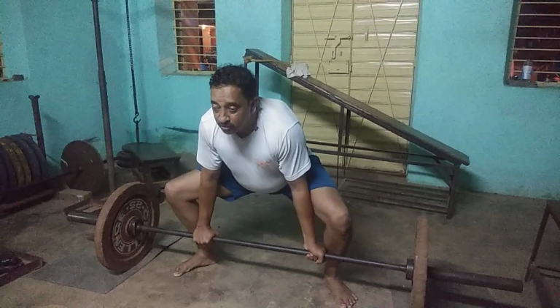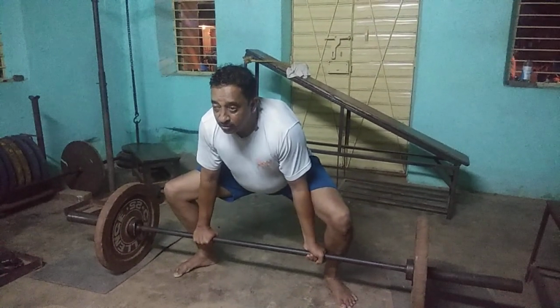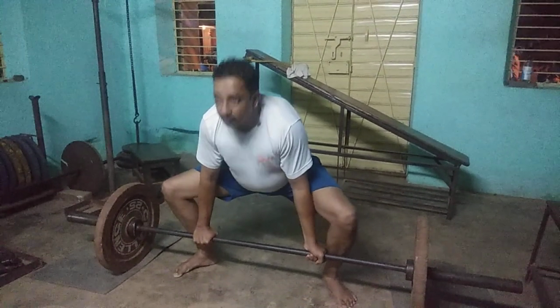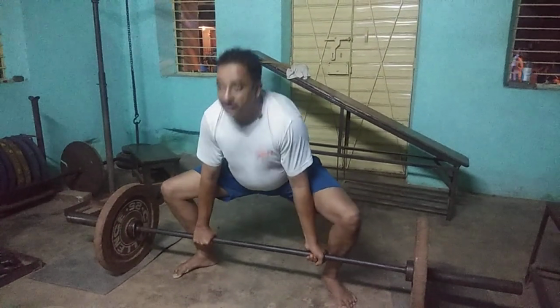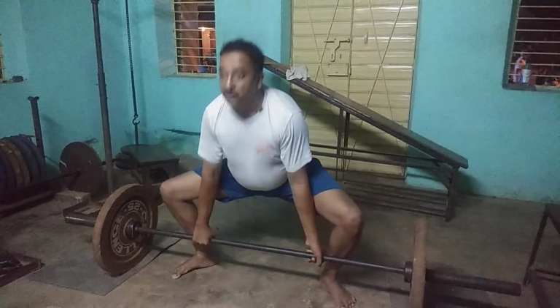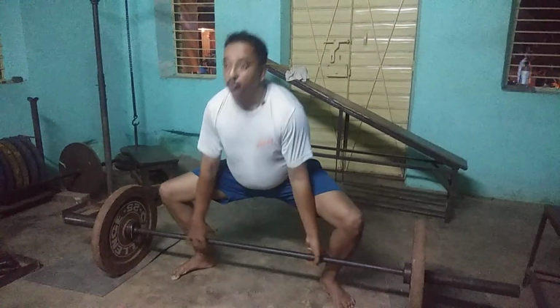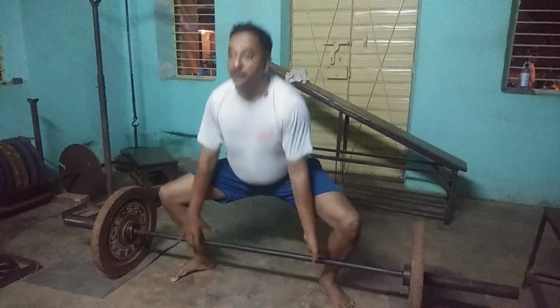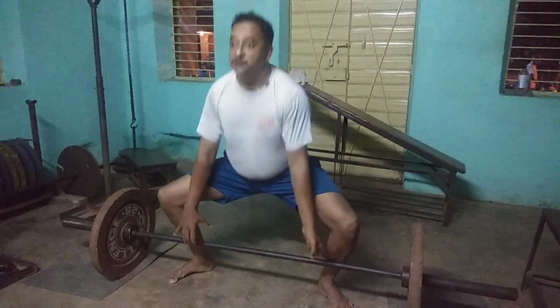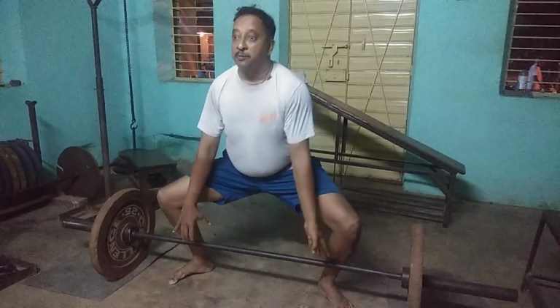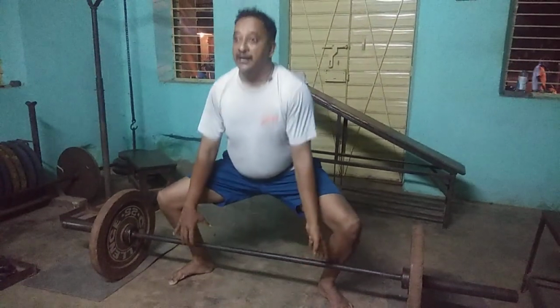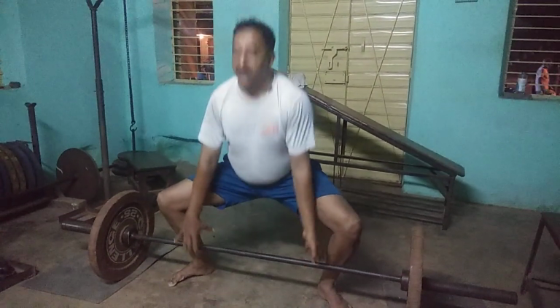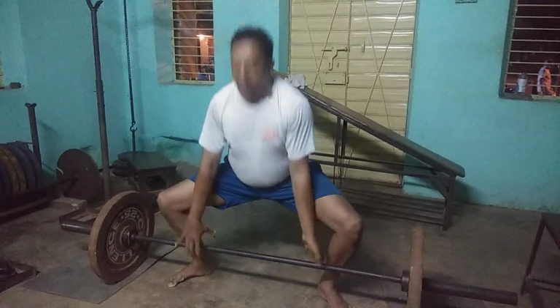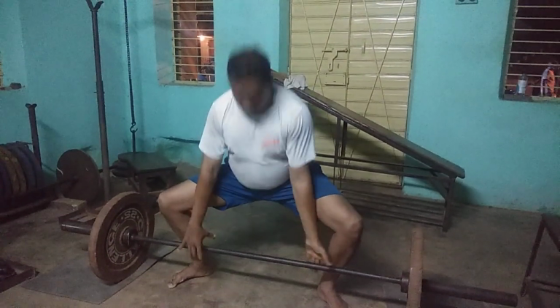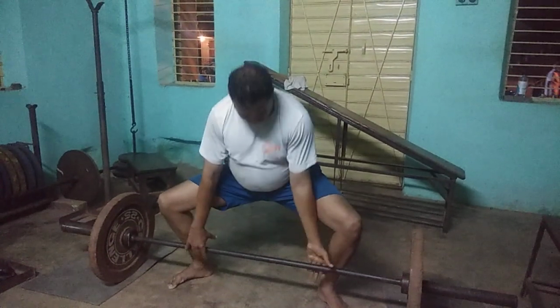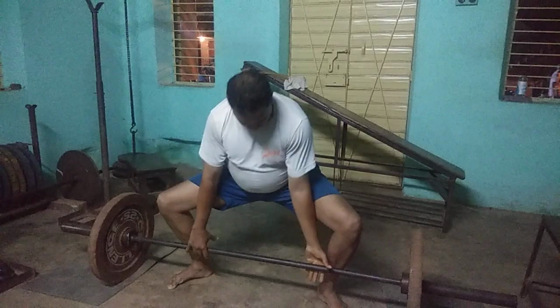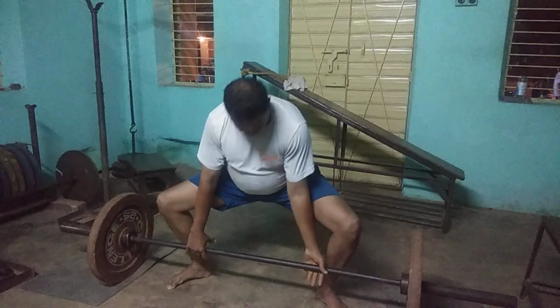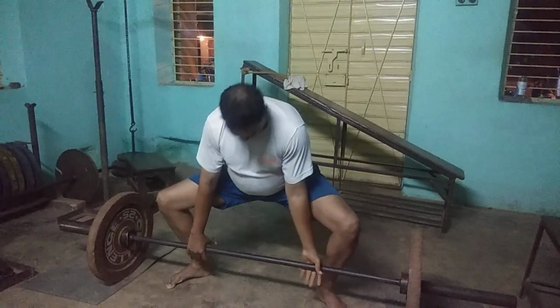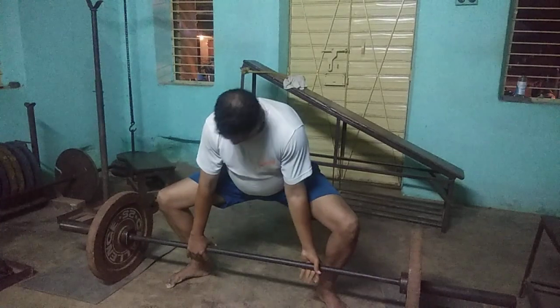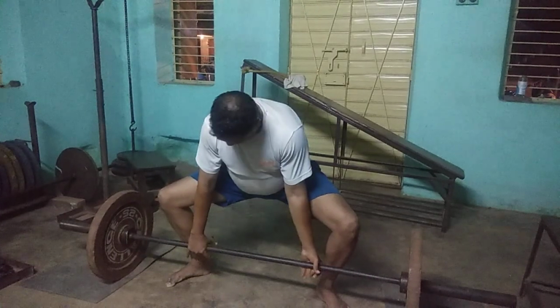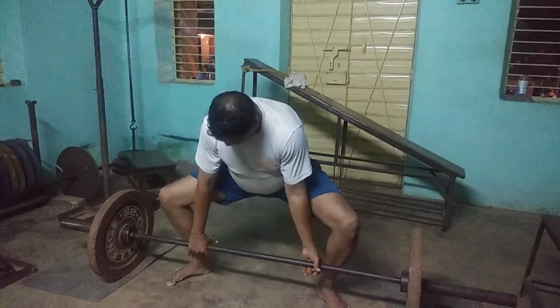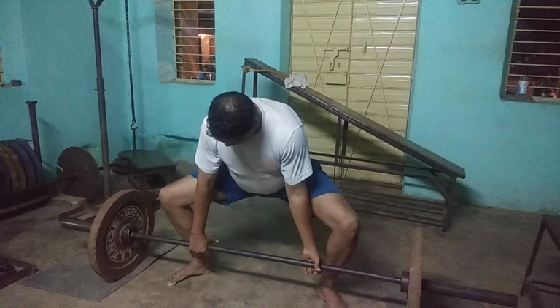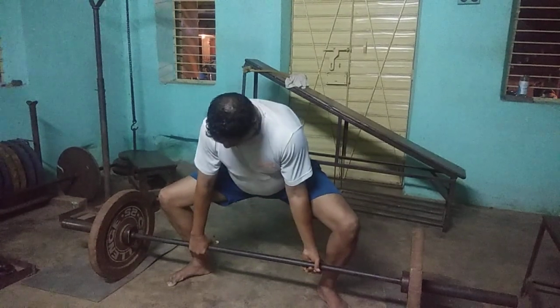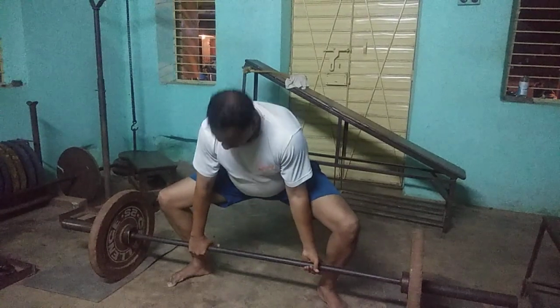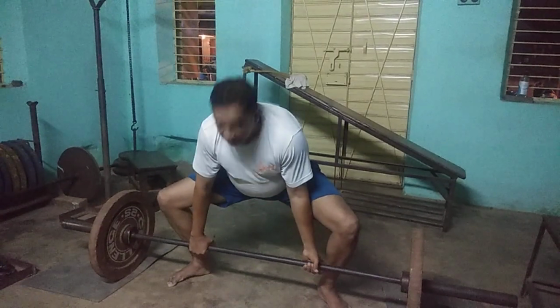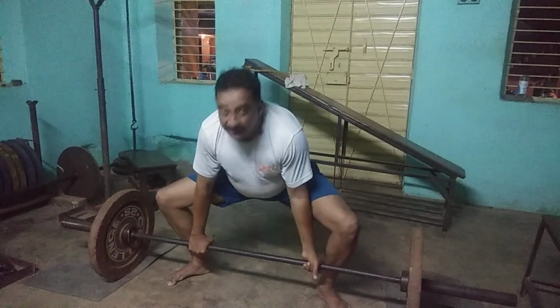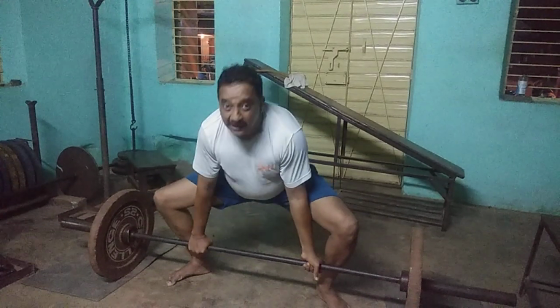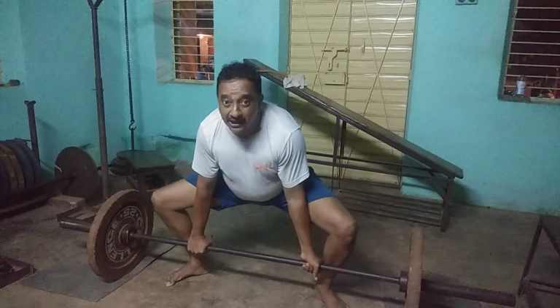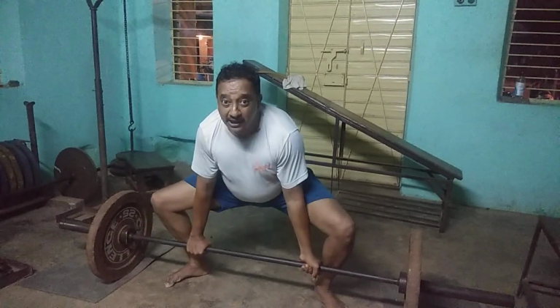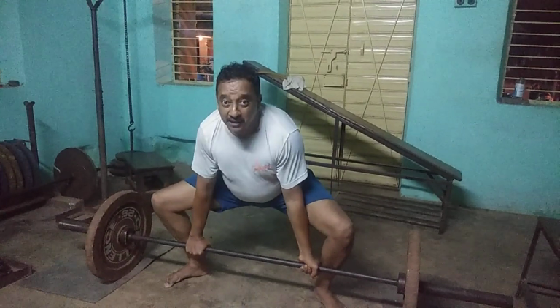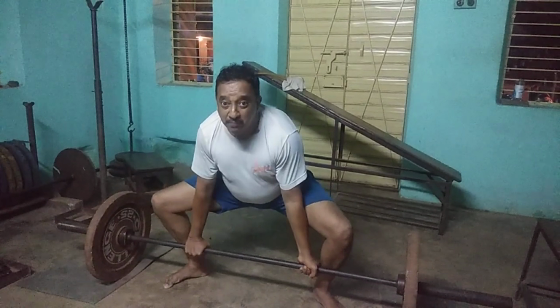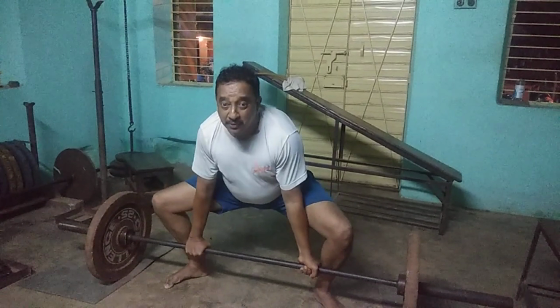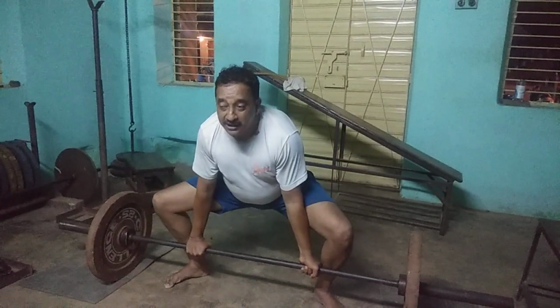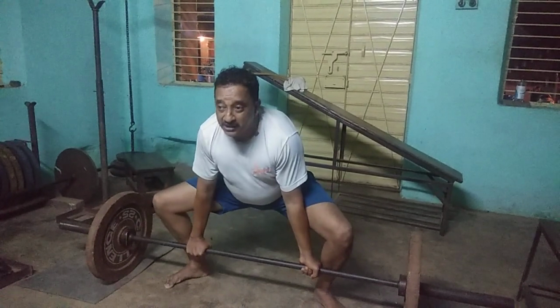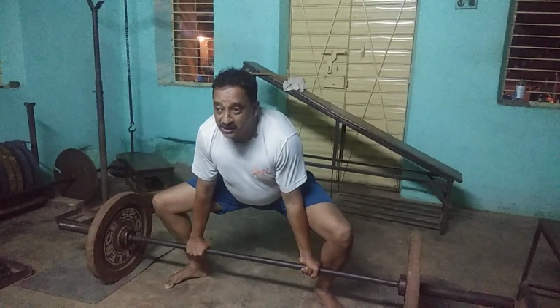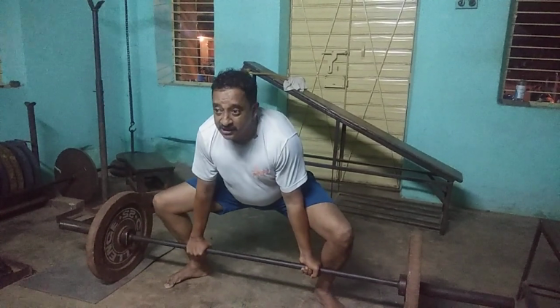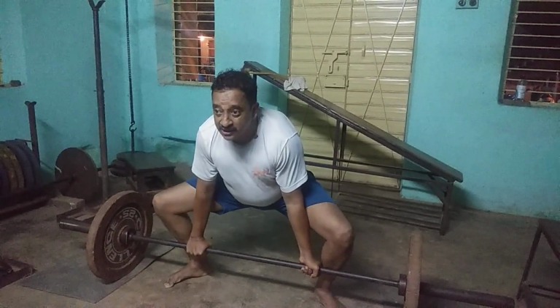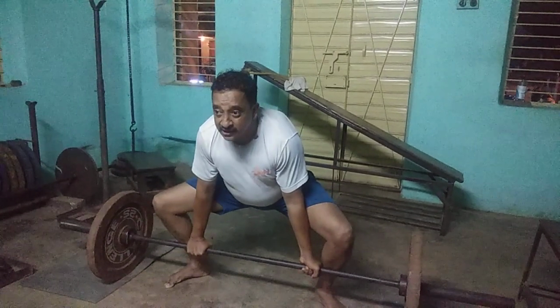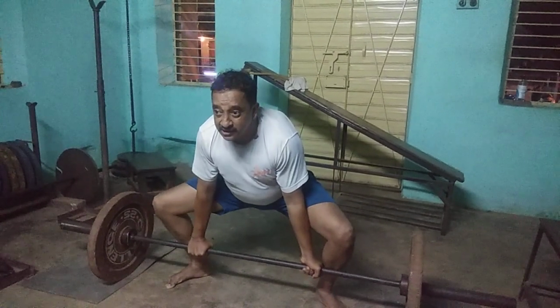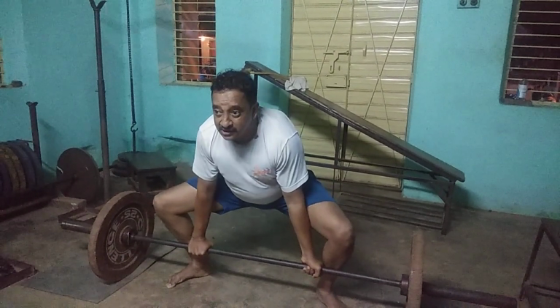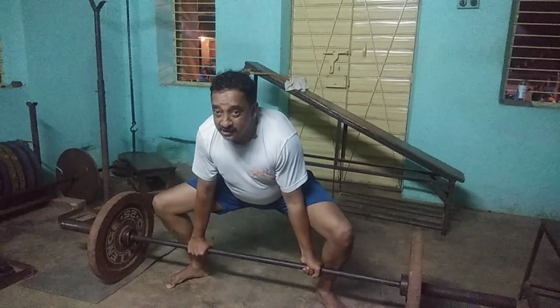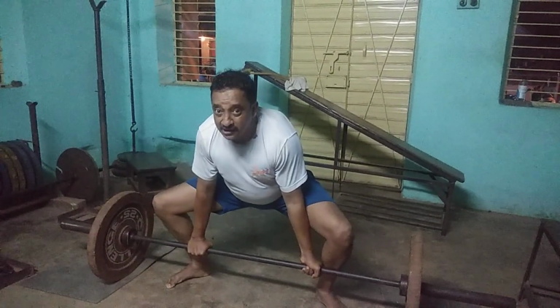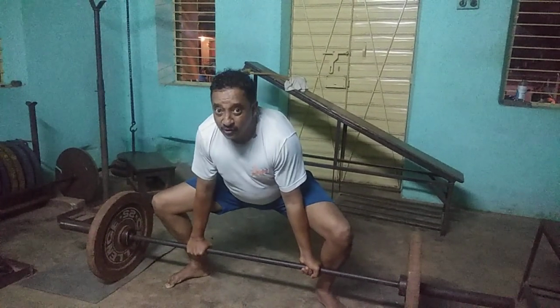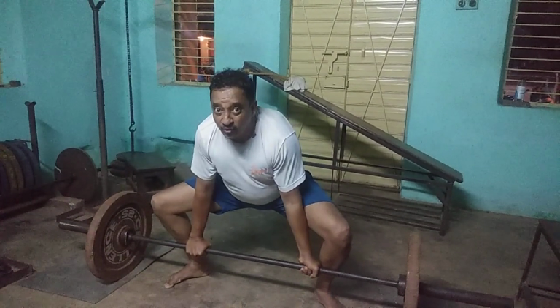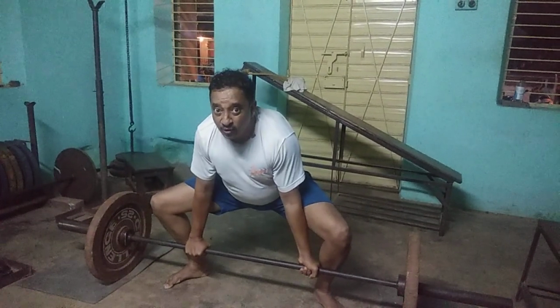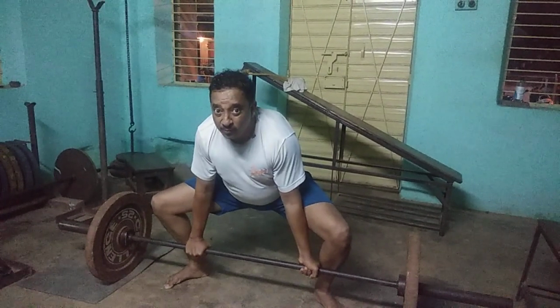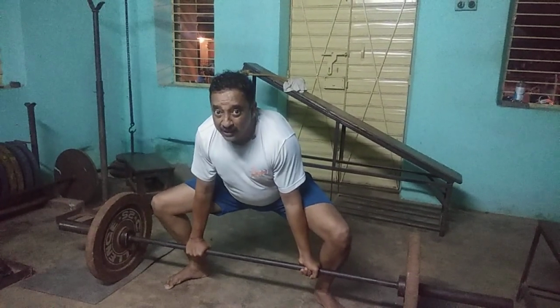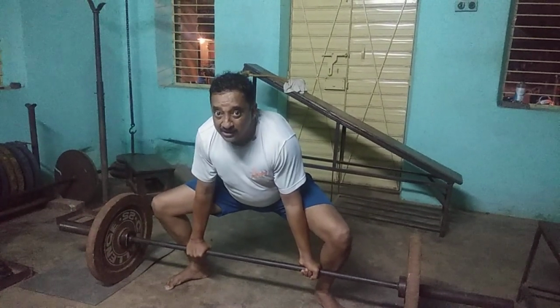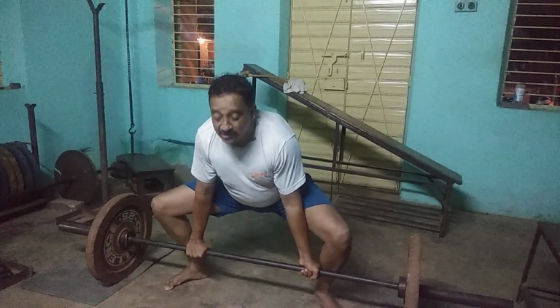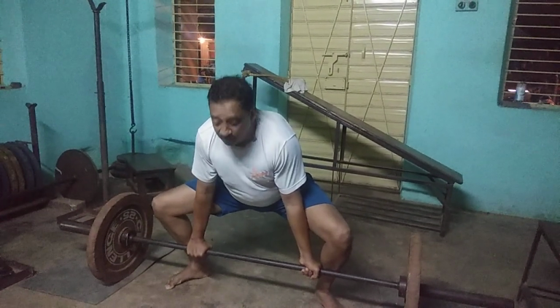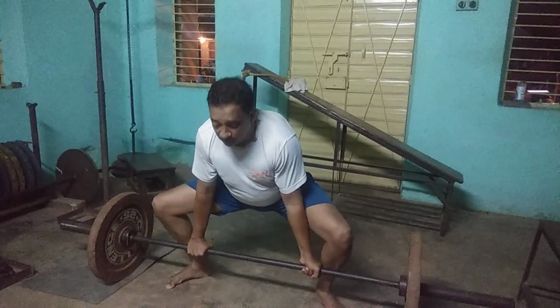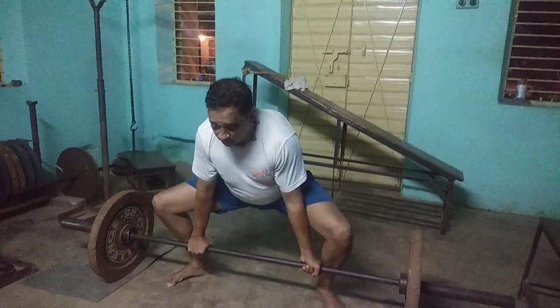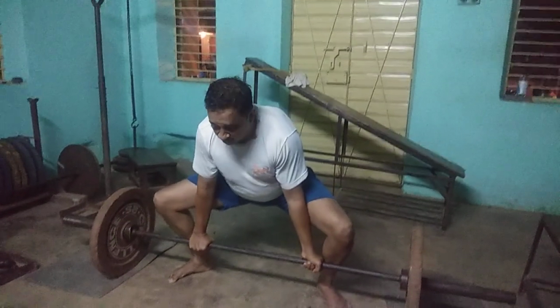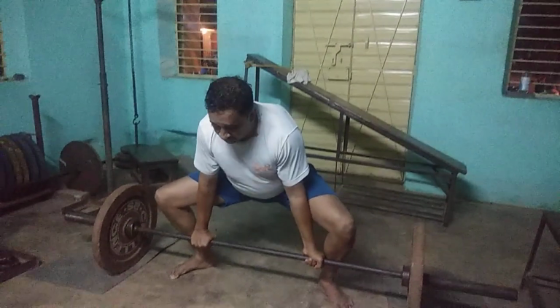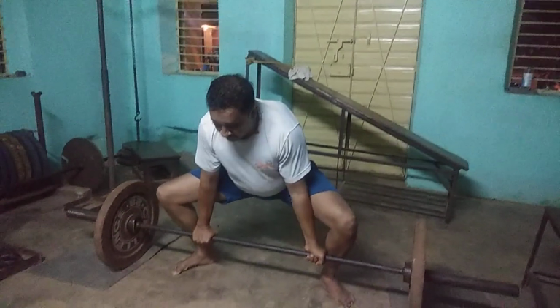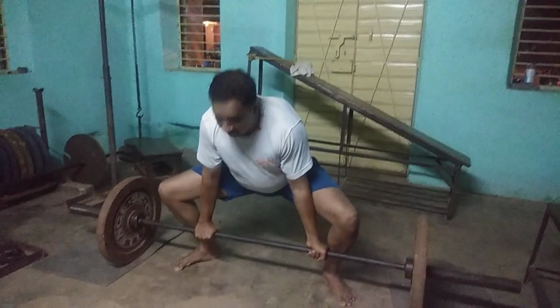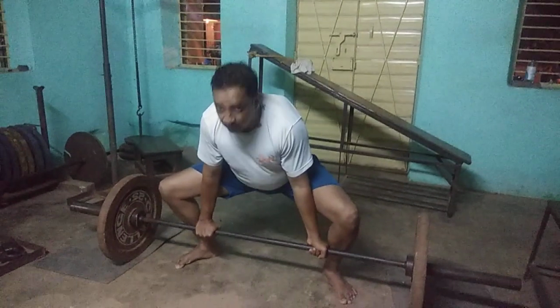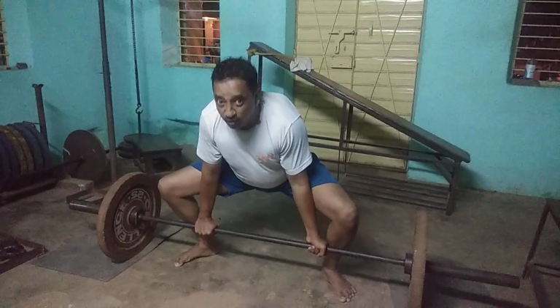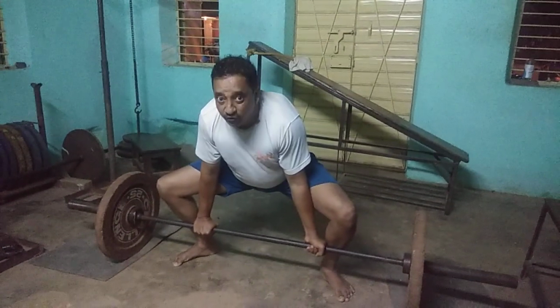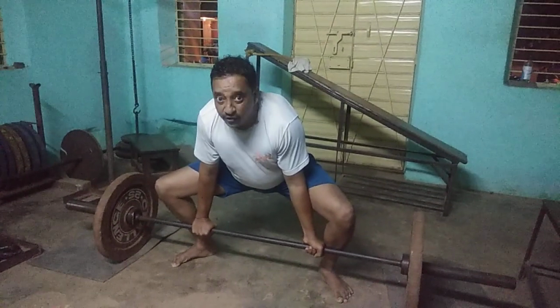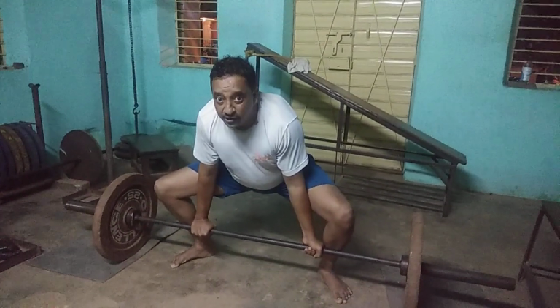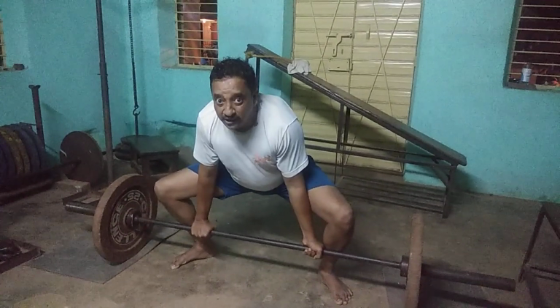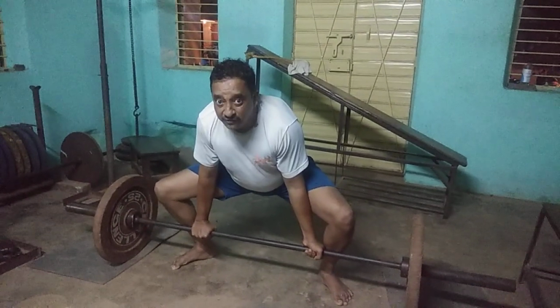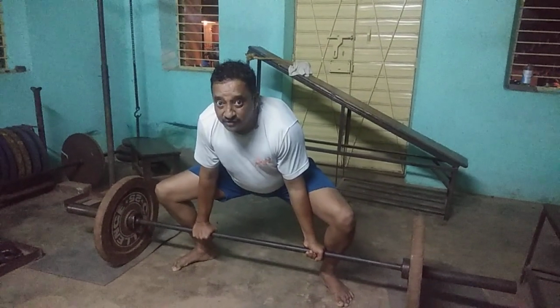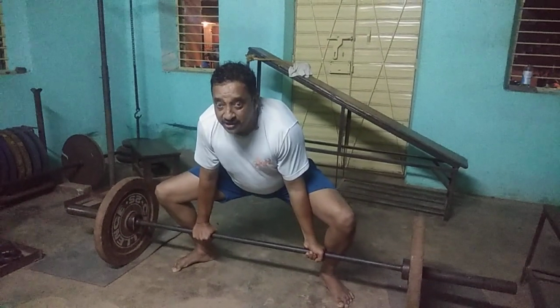So with neutral spine like this, take a deep breath inside the core, brace the core and go for the lift.